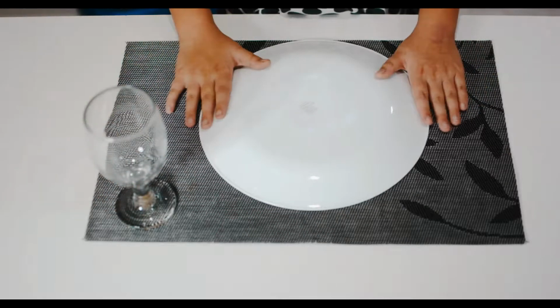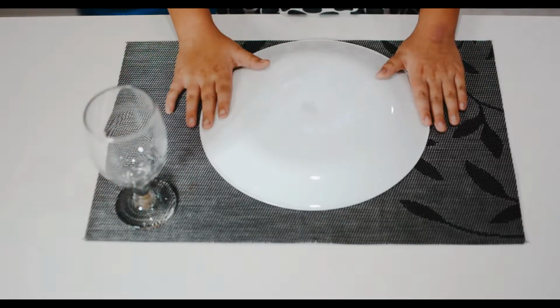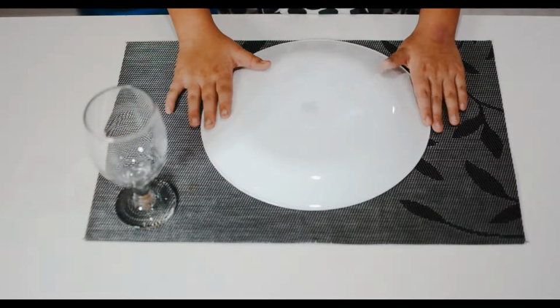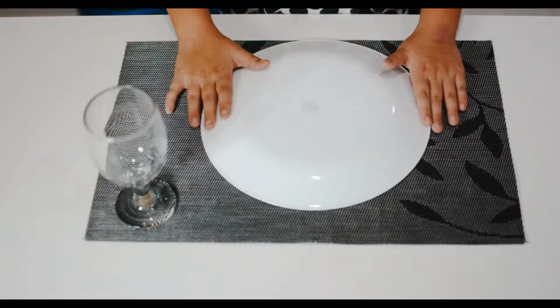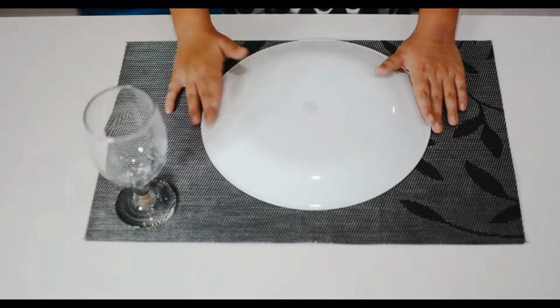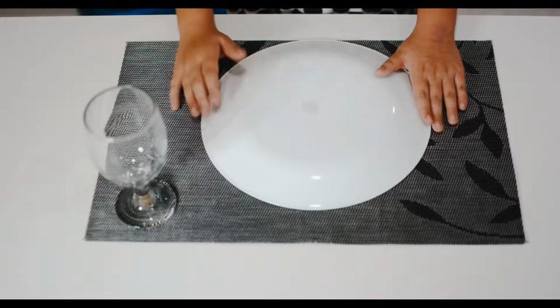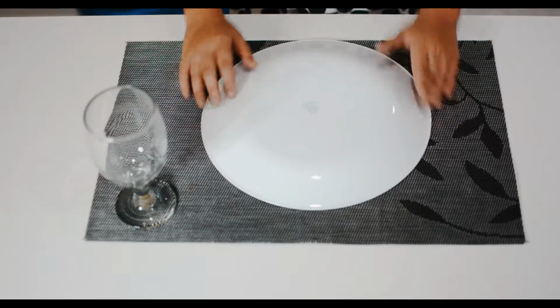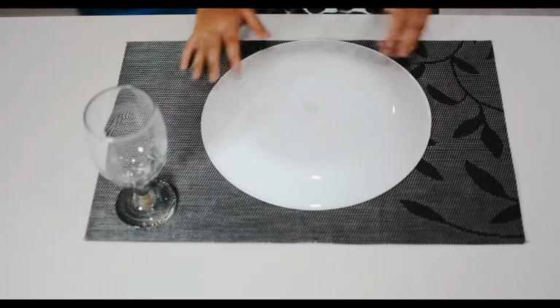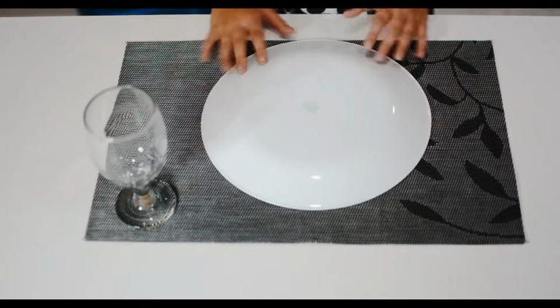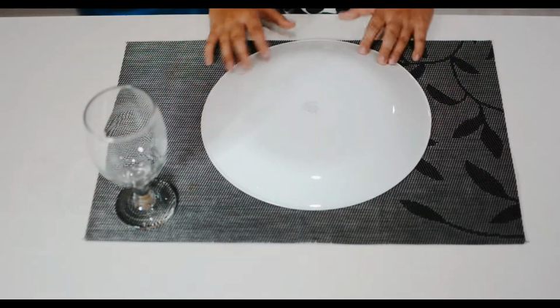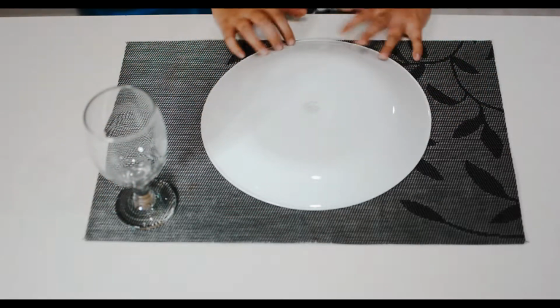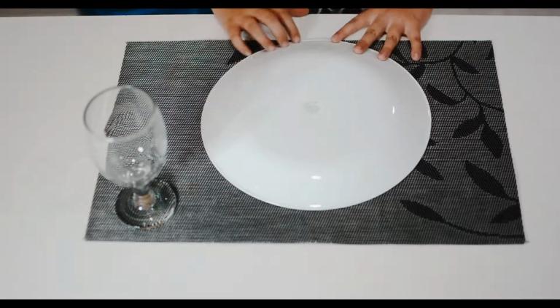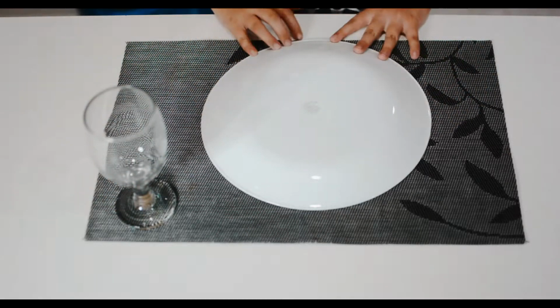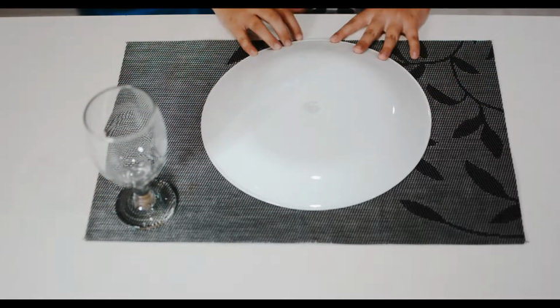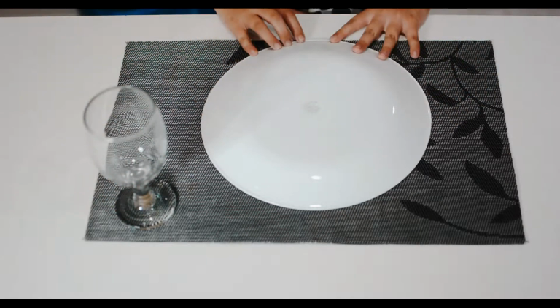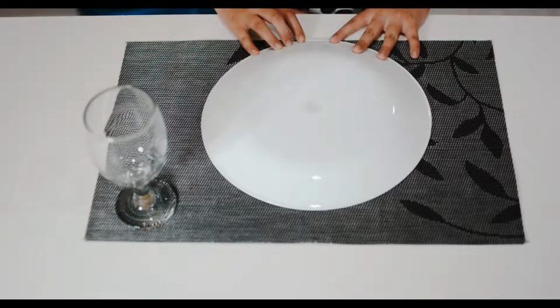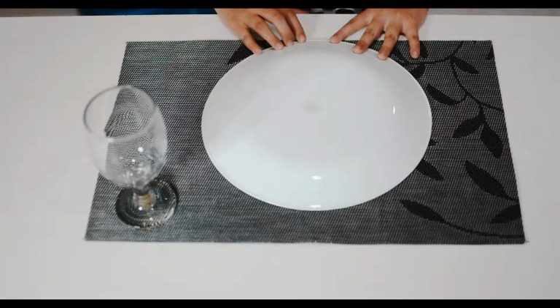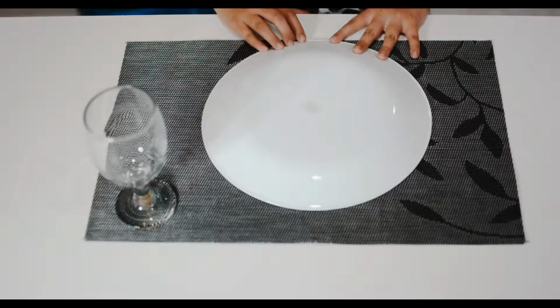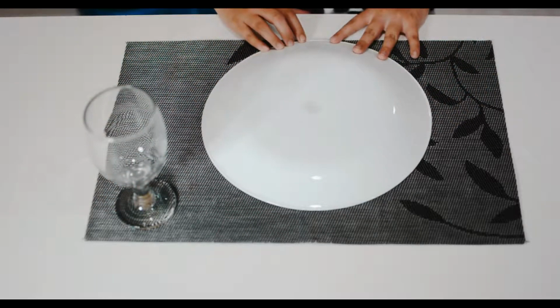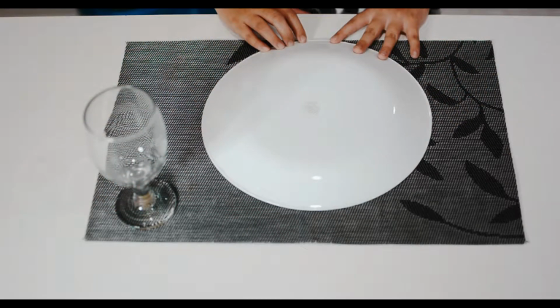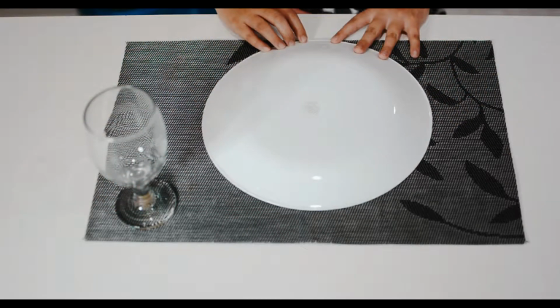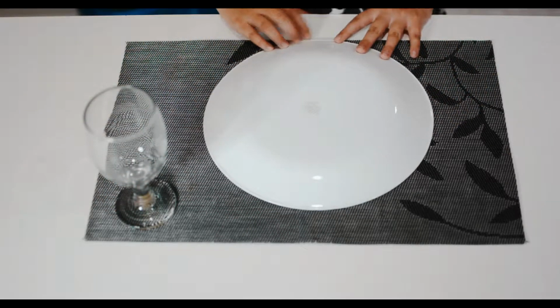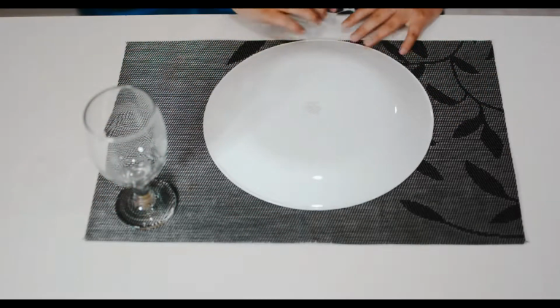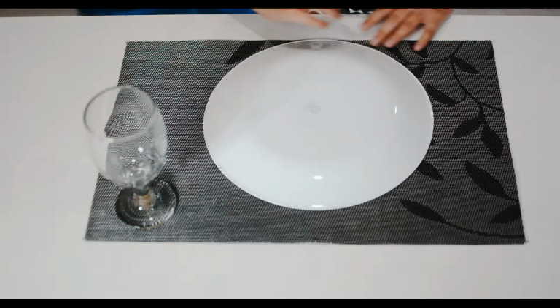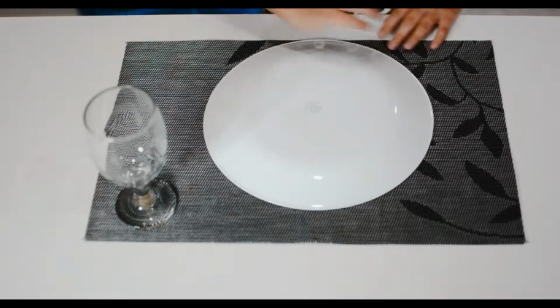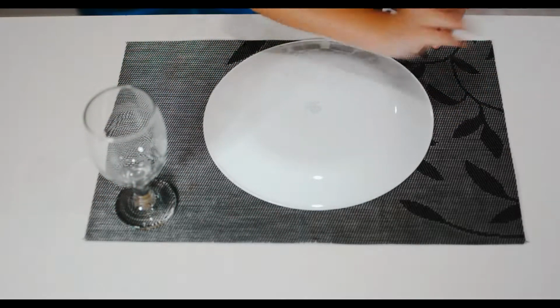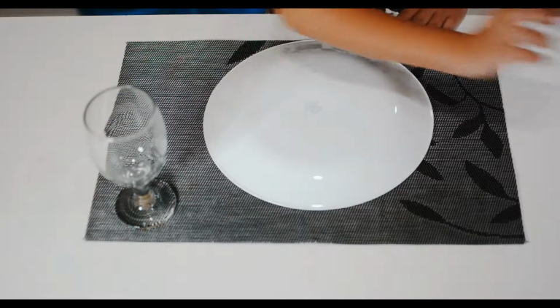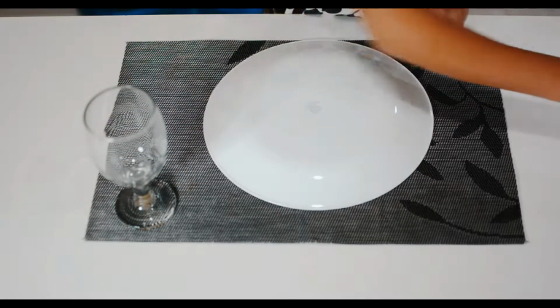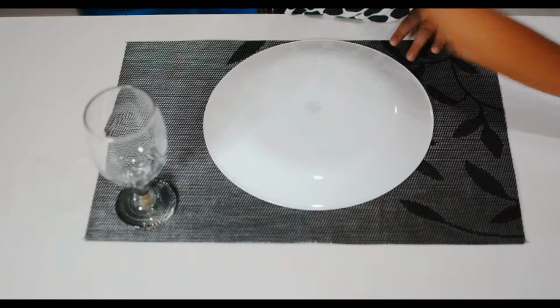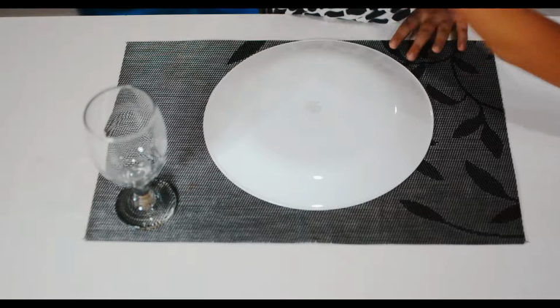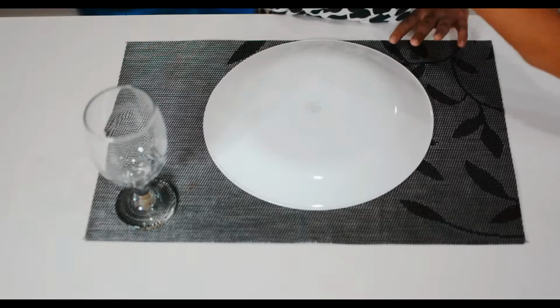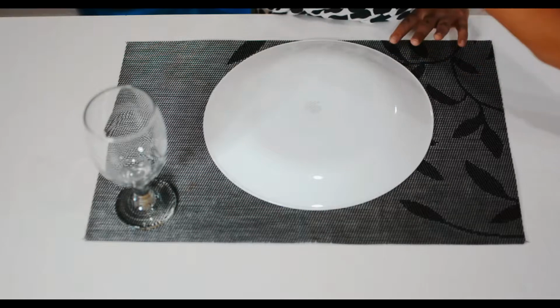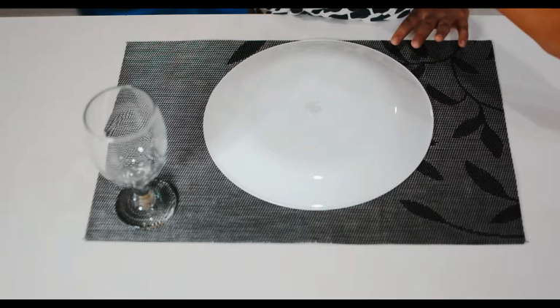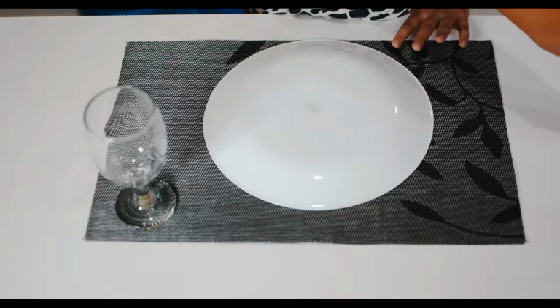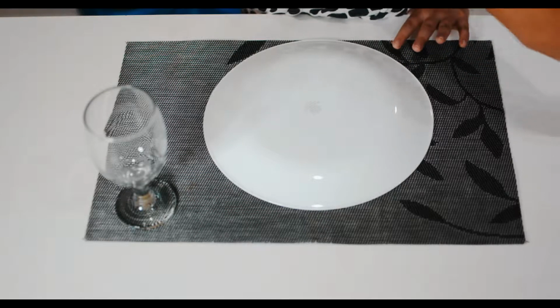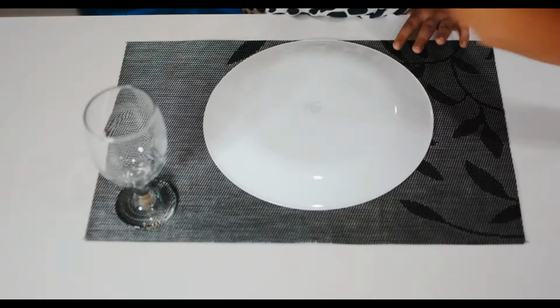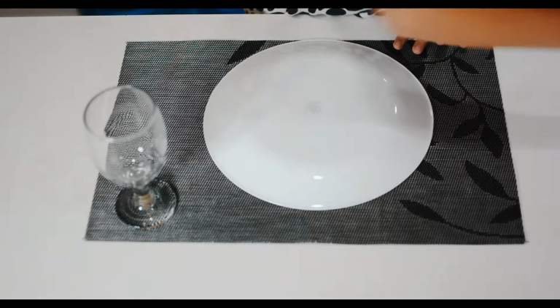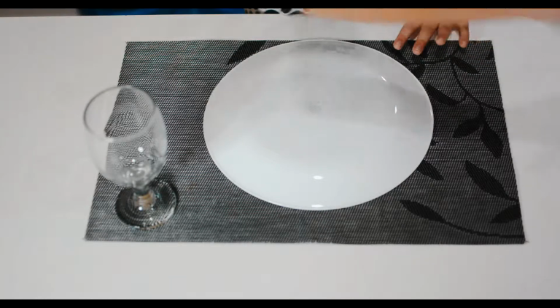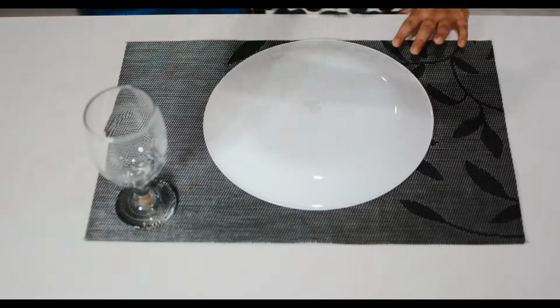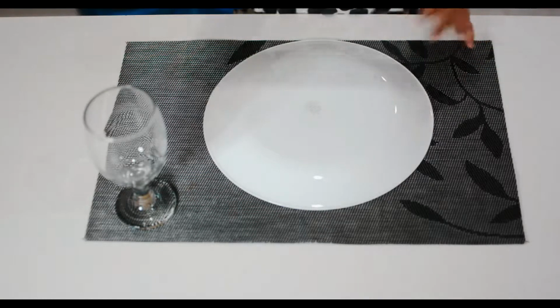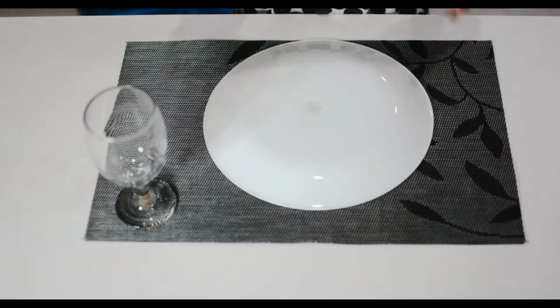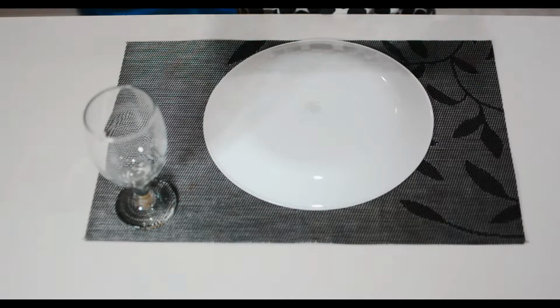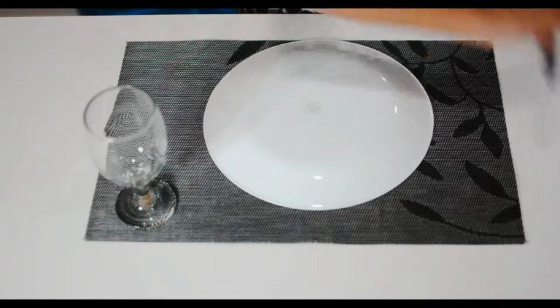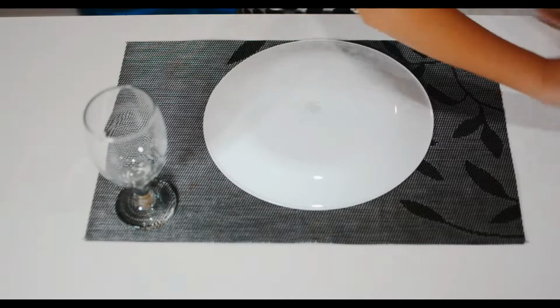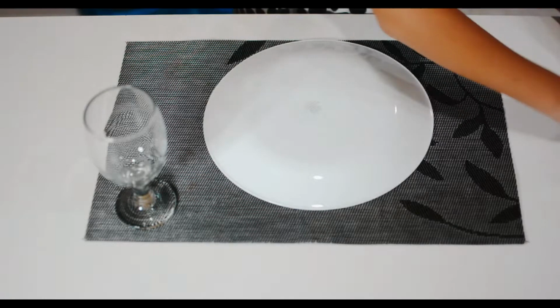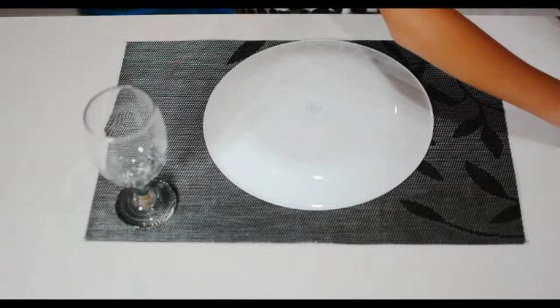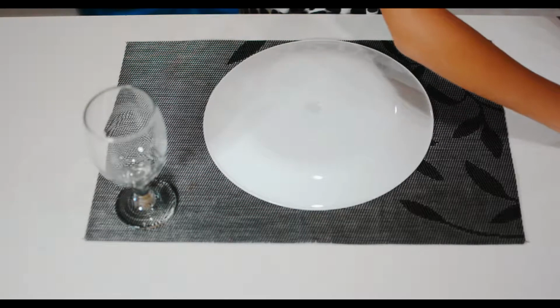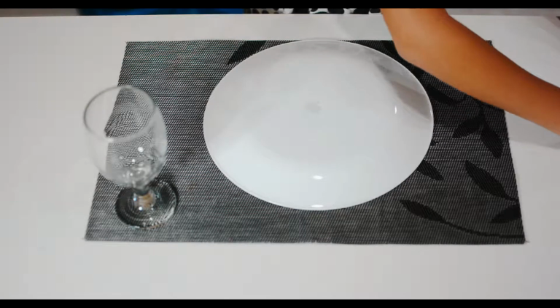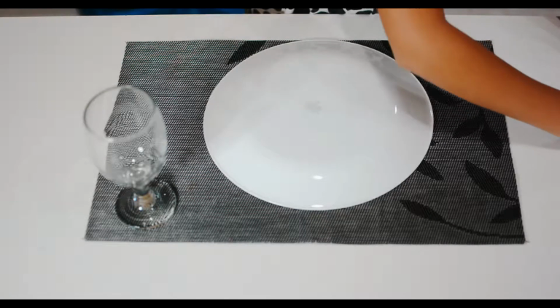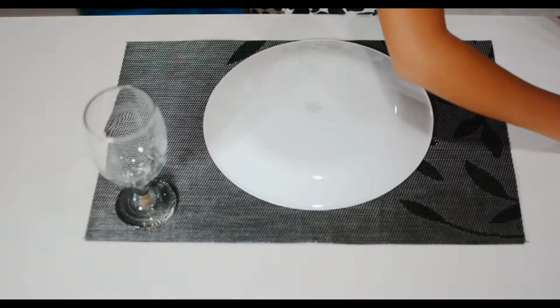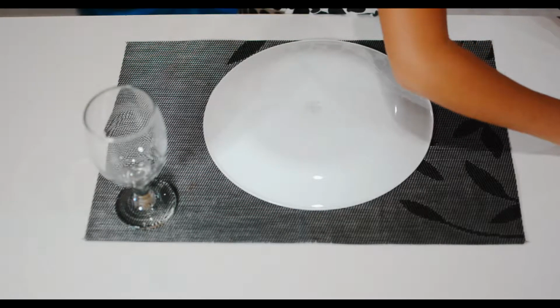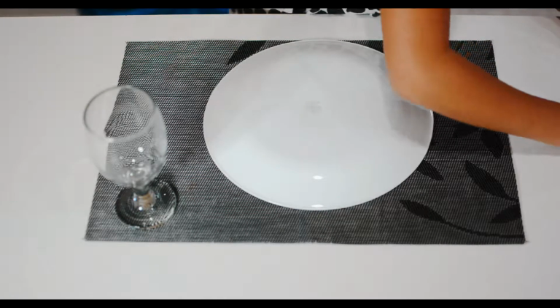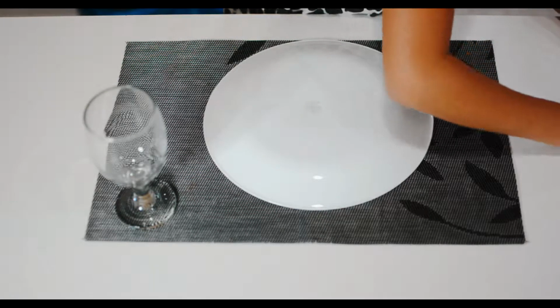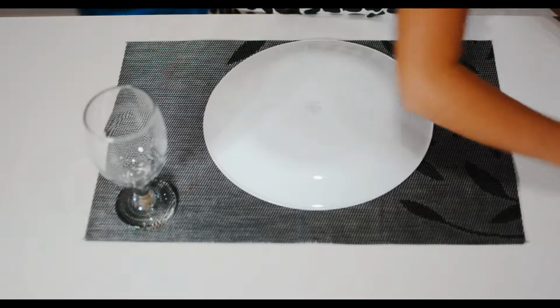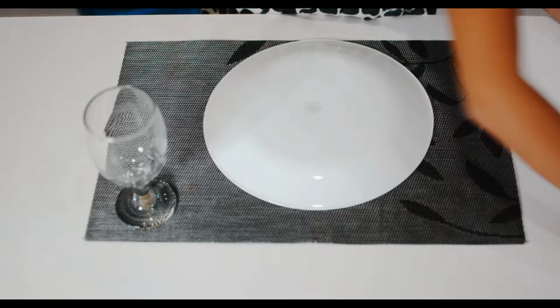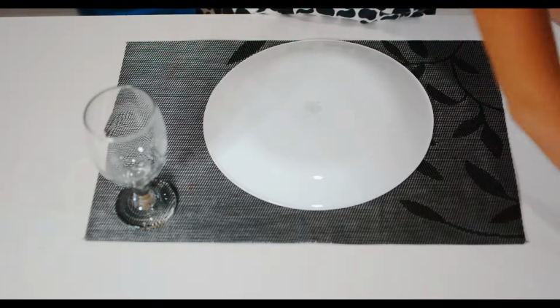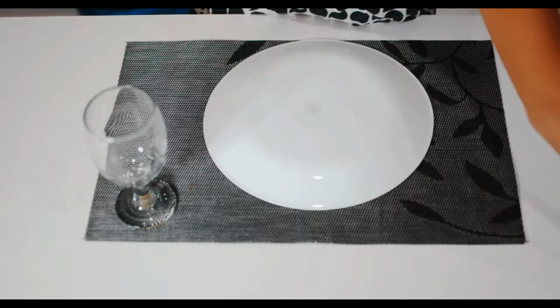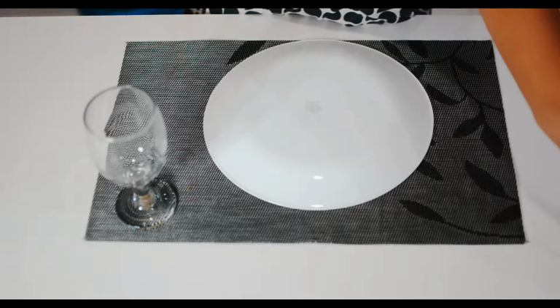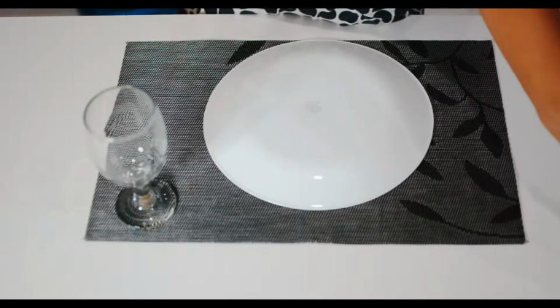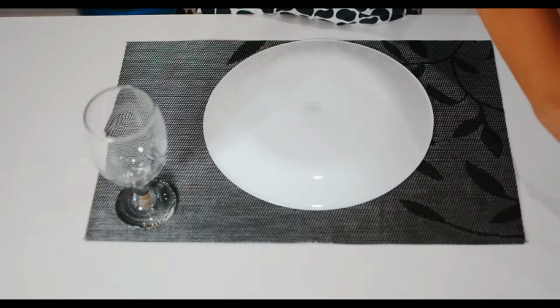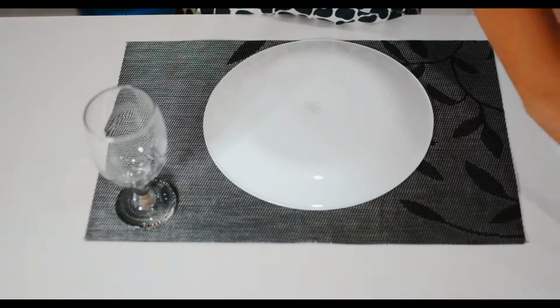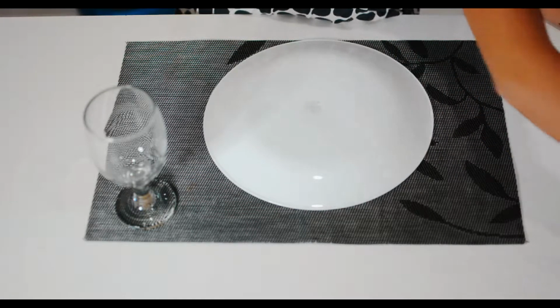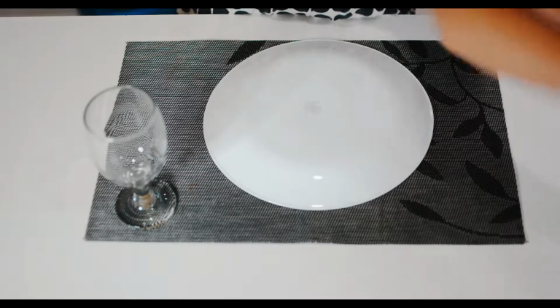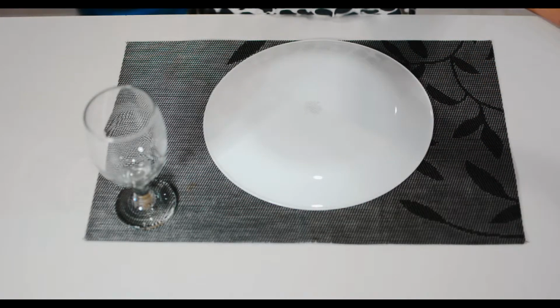Step 3: Add your utensils. First is your fork.